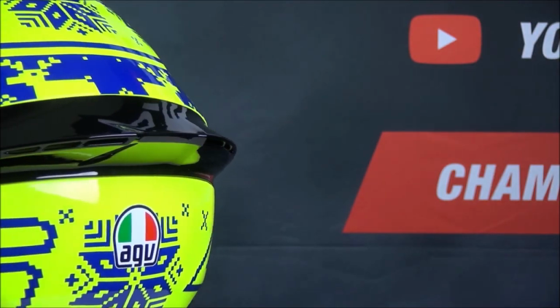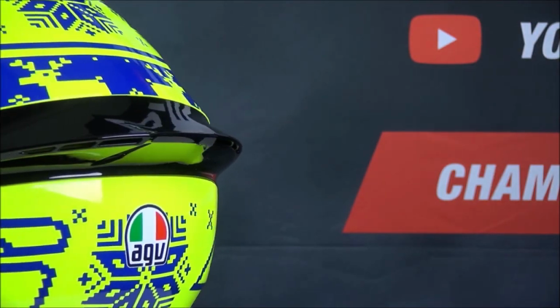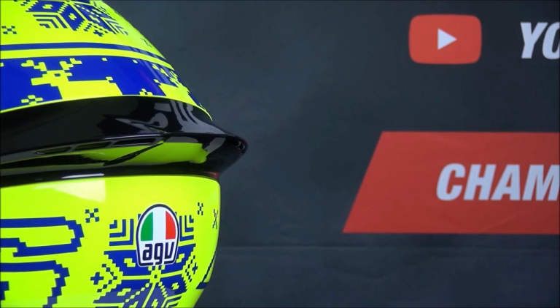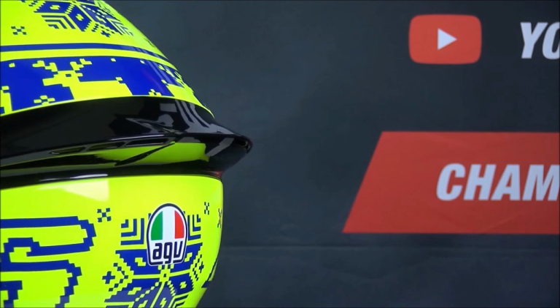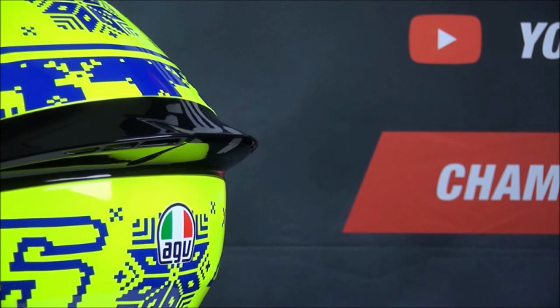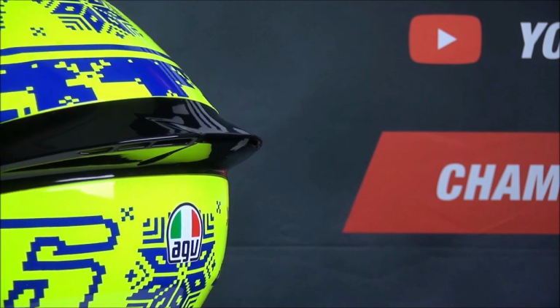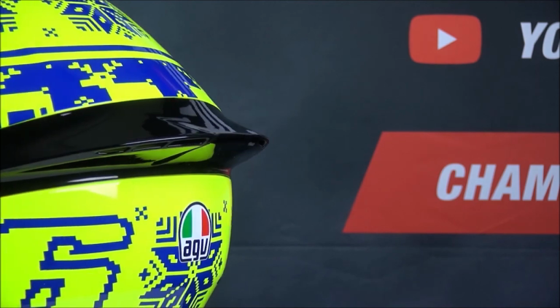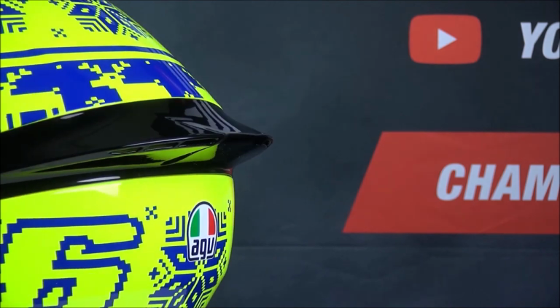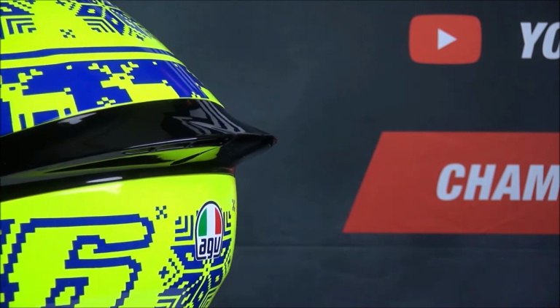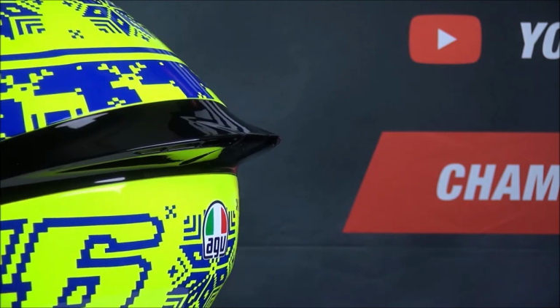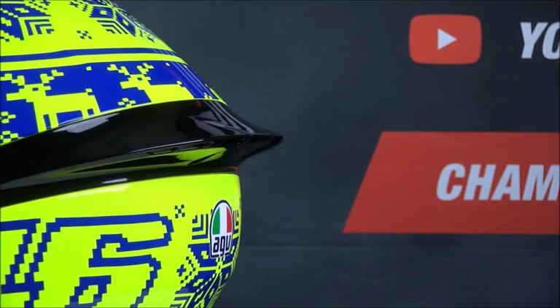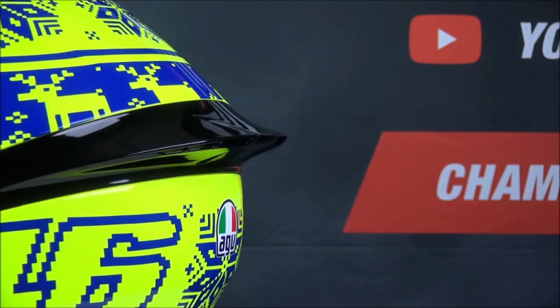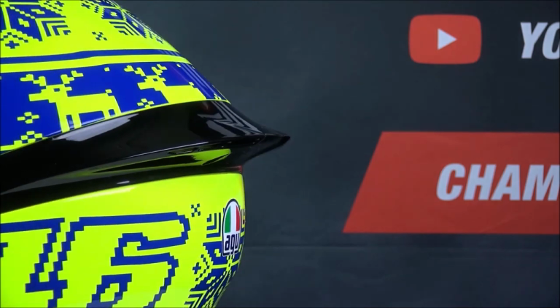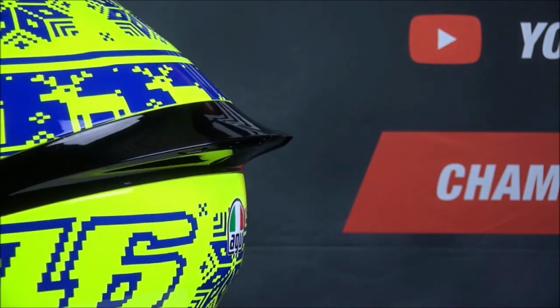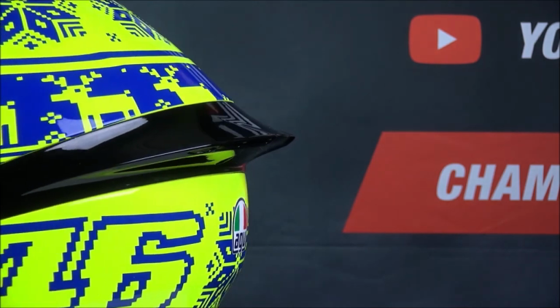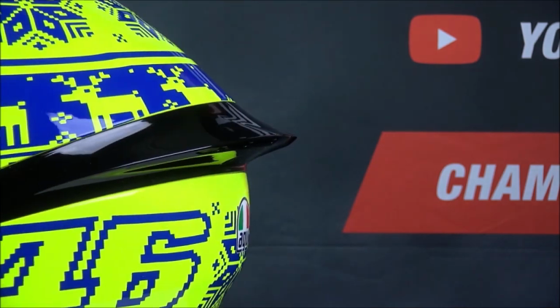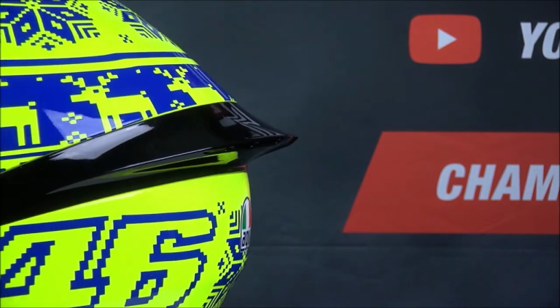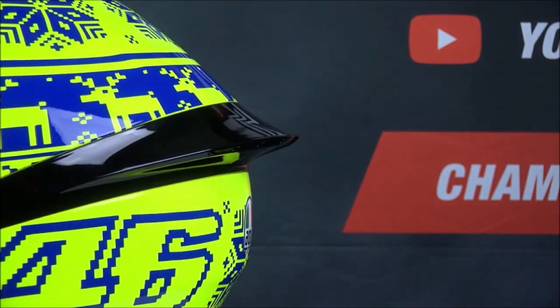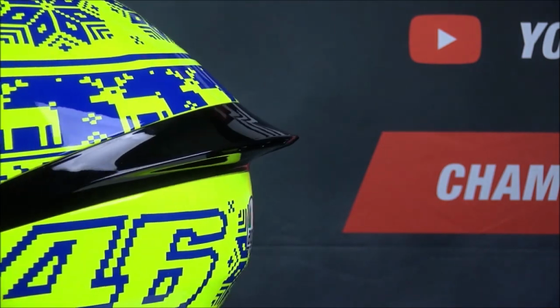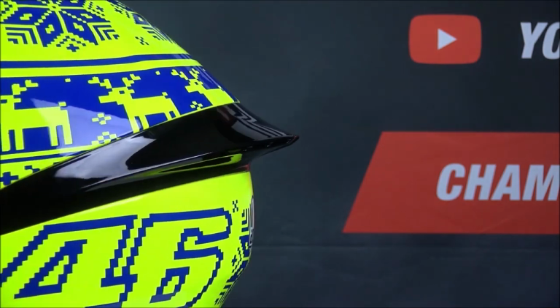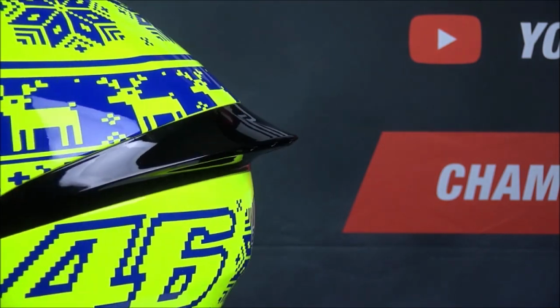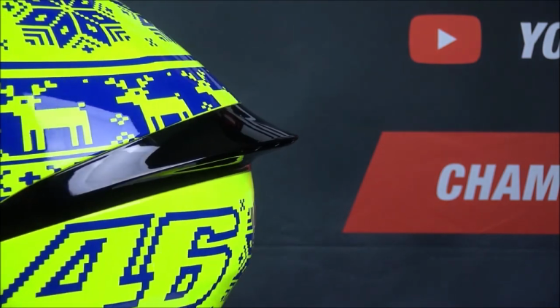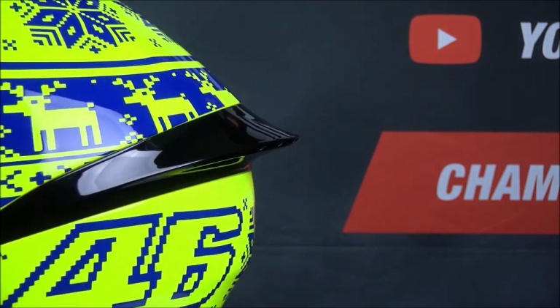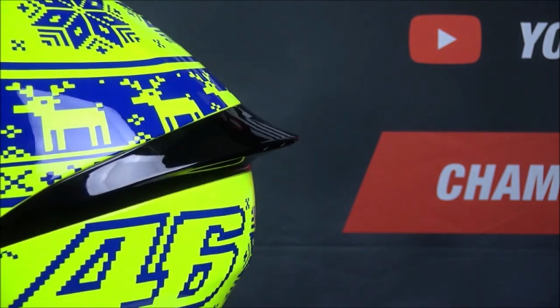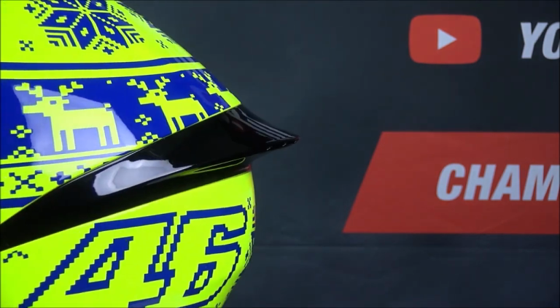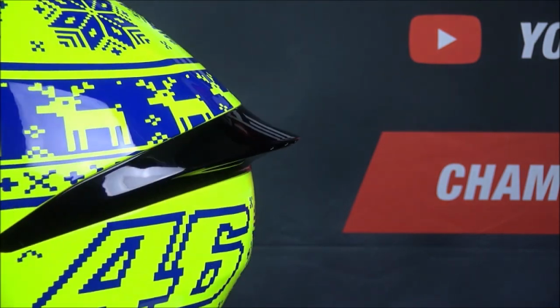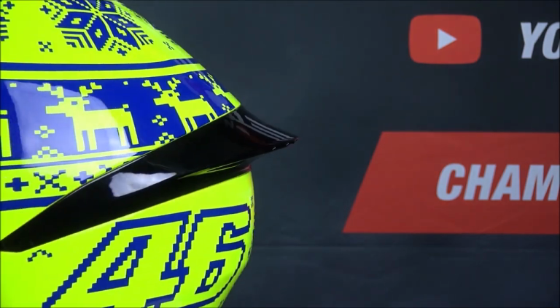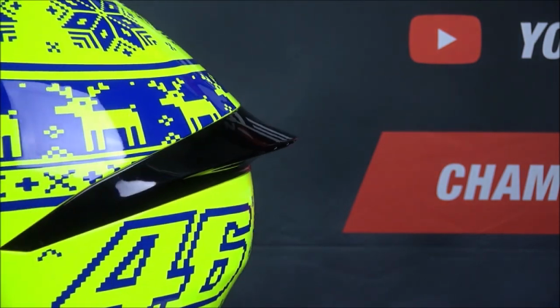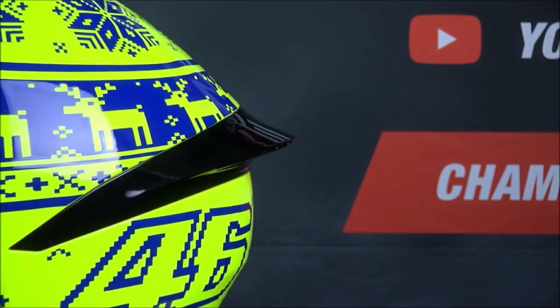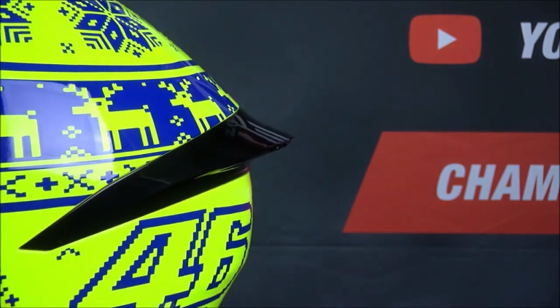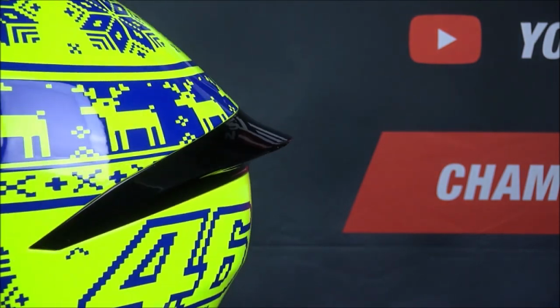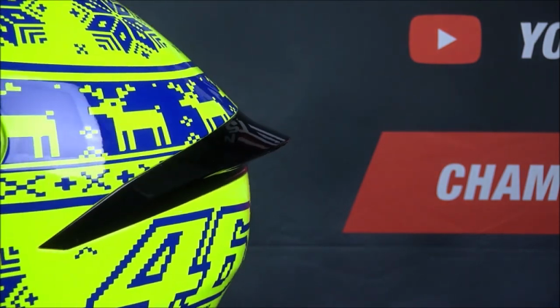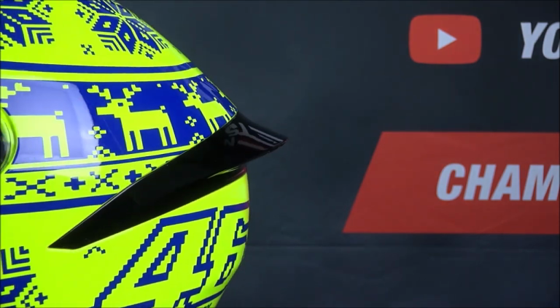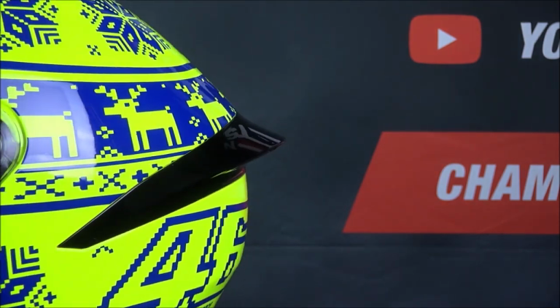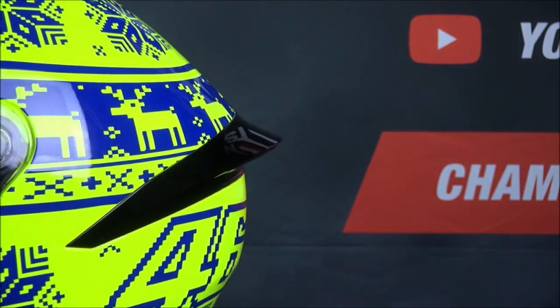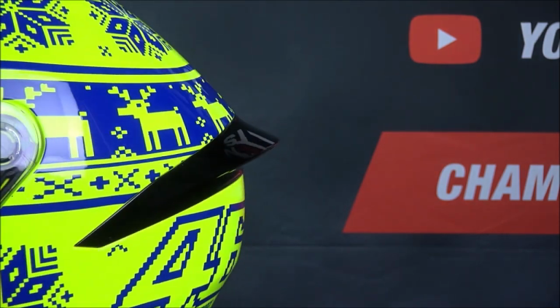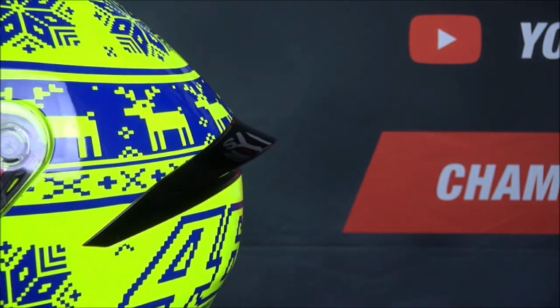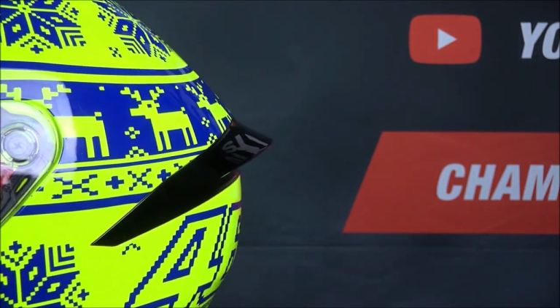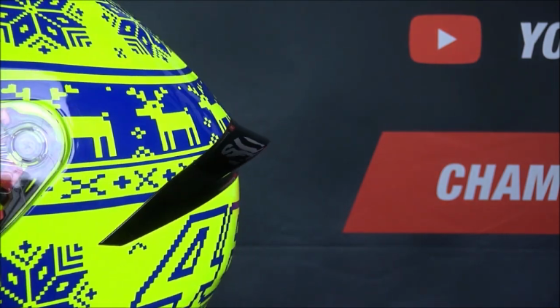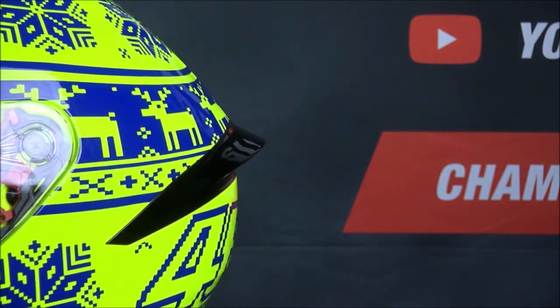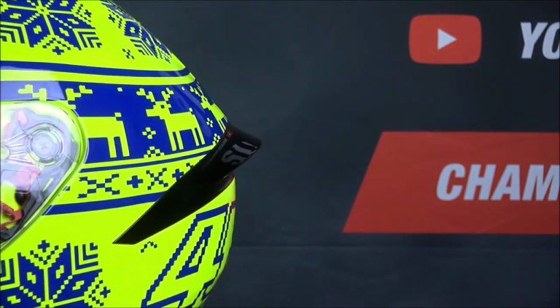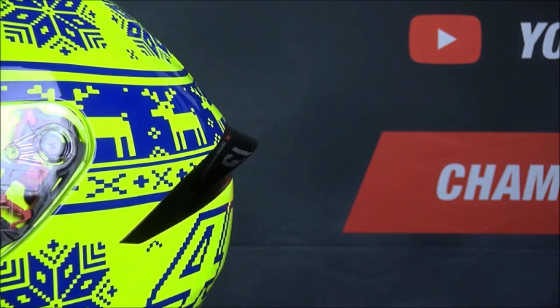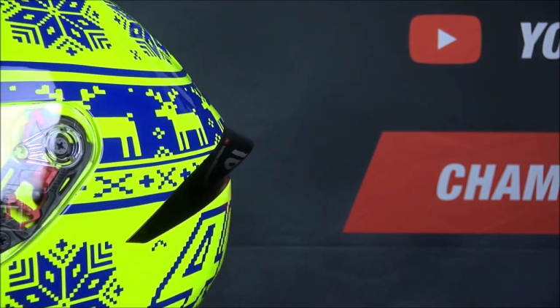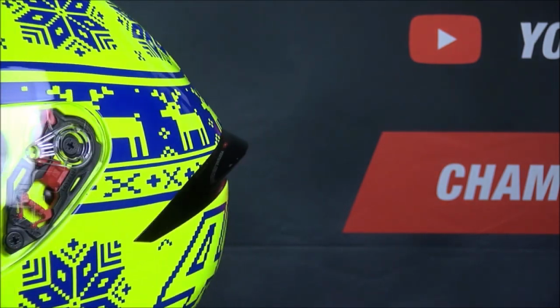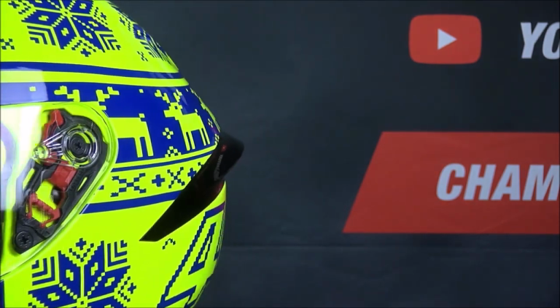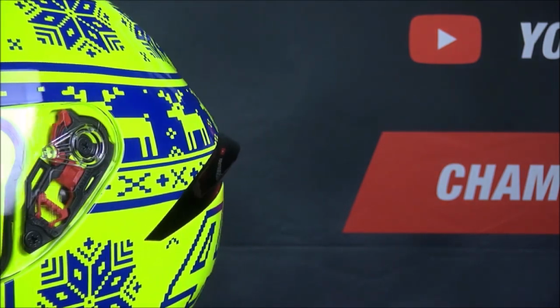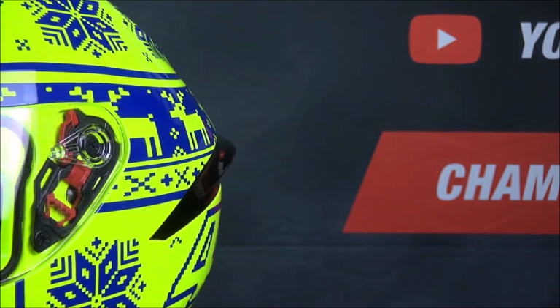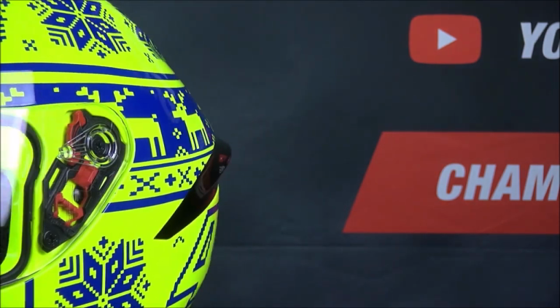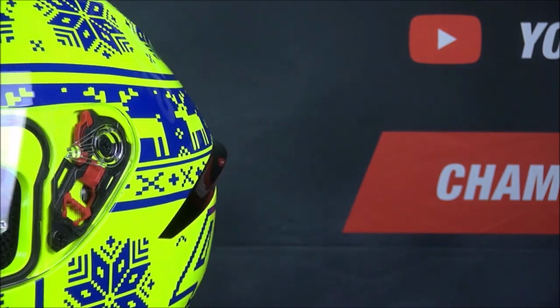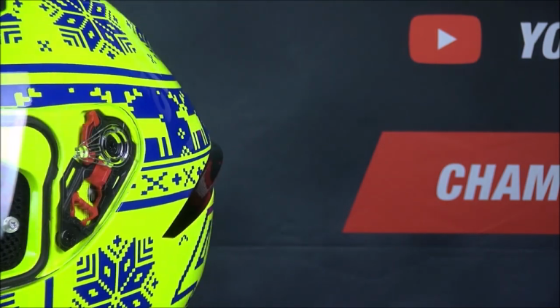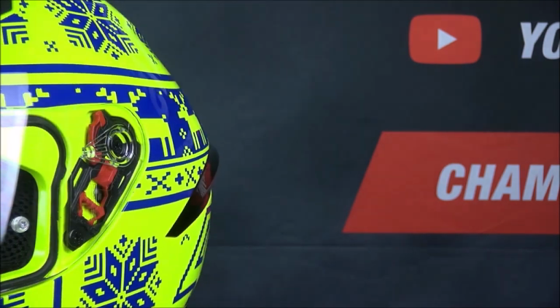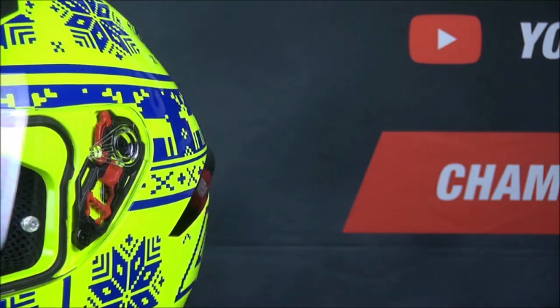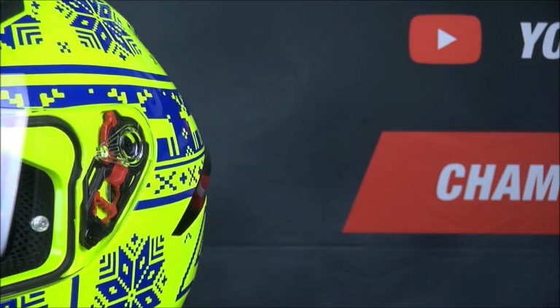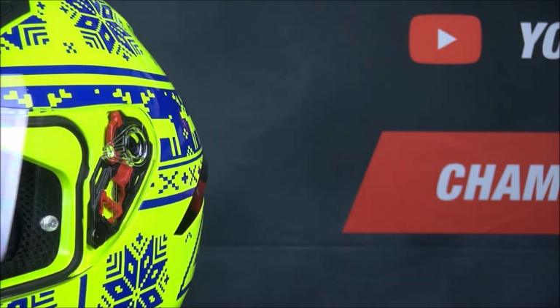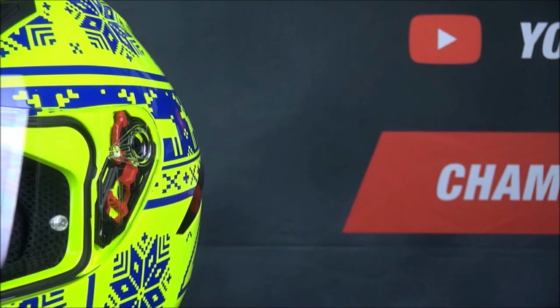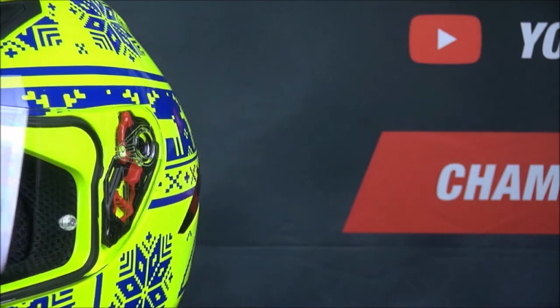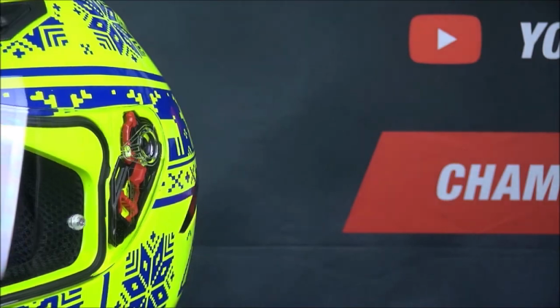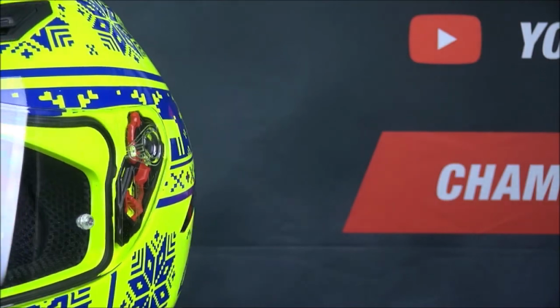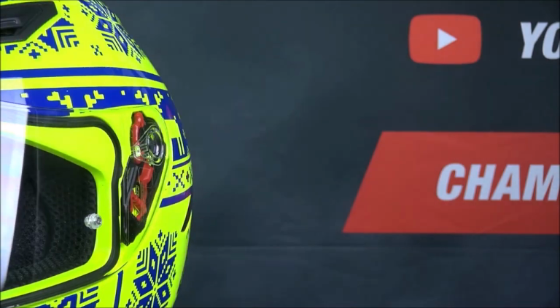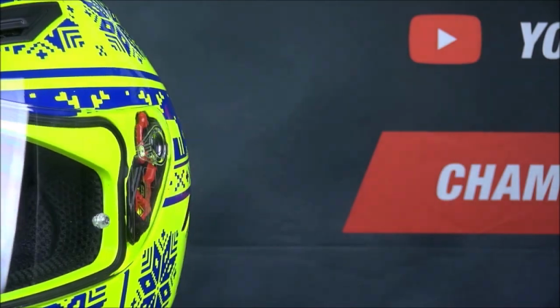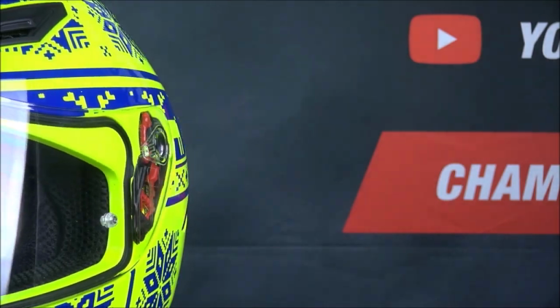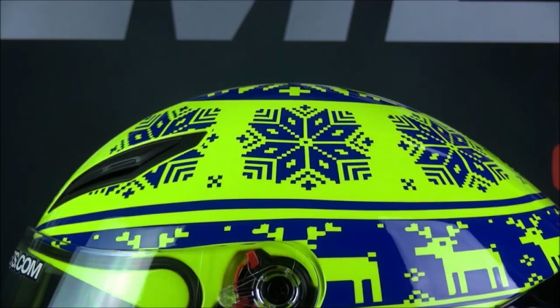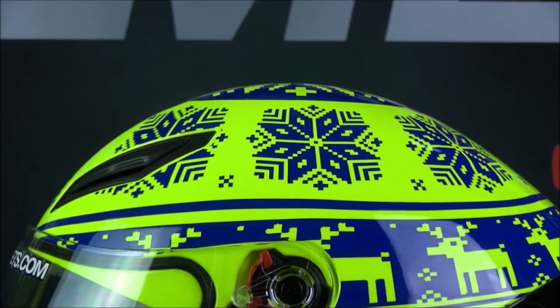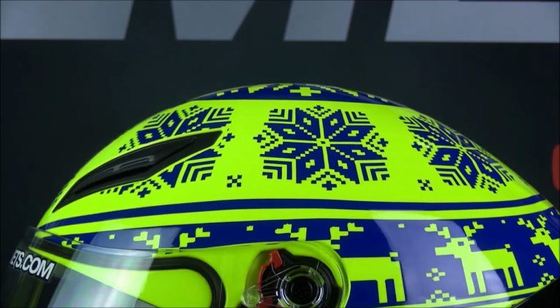The inner EPS liner is made of four different densities, and these features all combine to make a great value but very safe helmet.